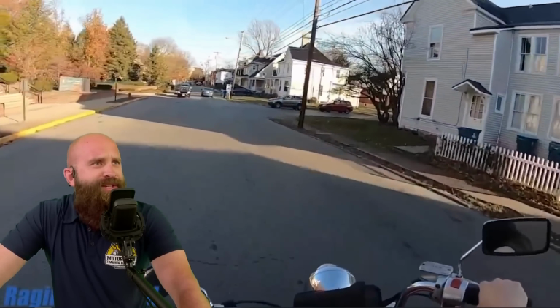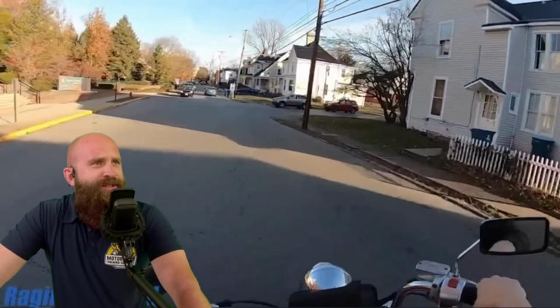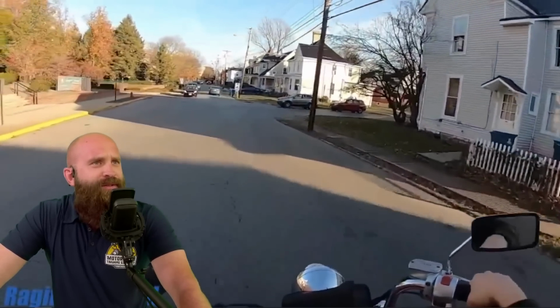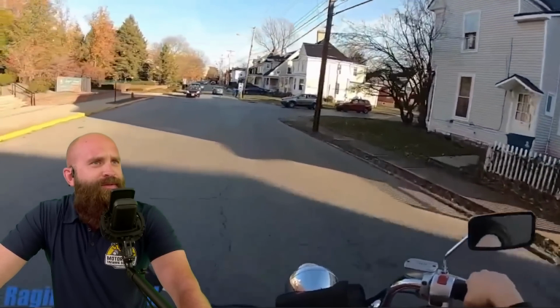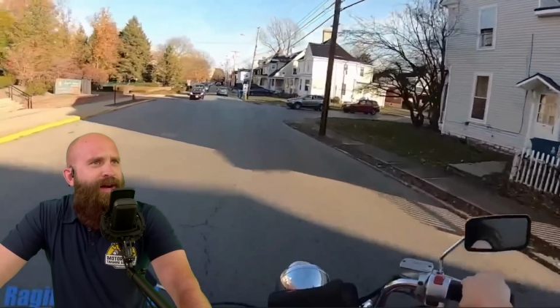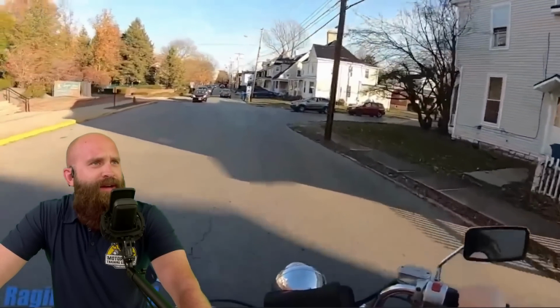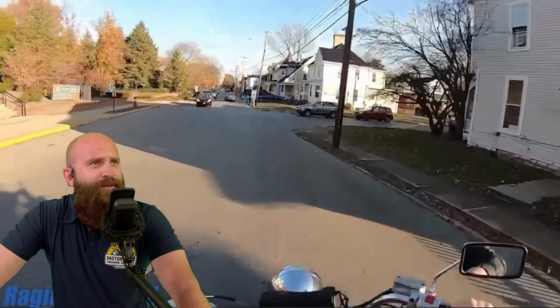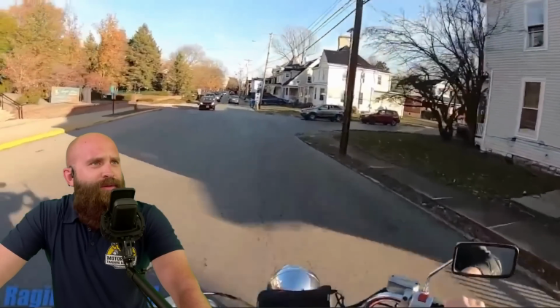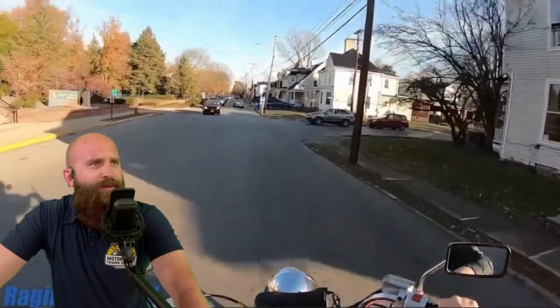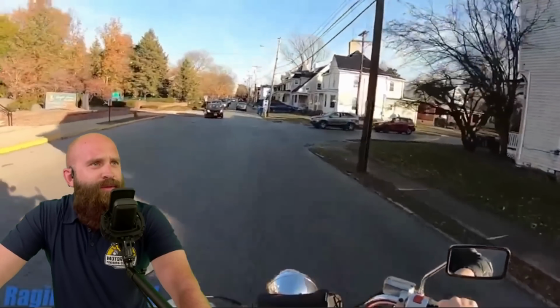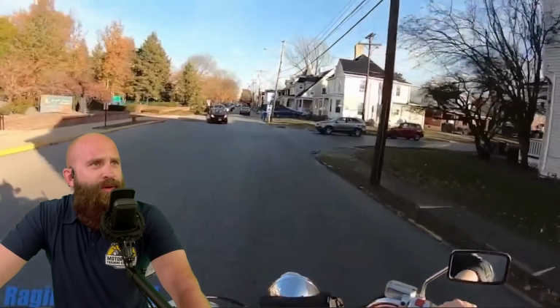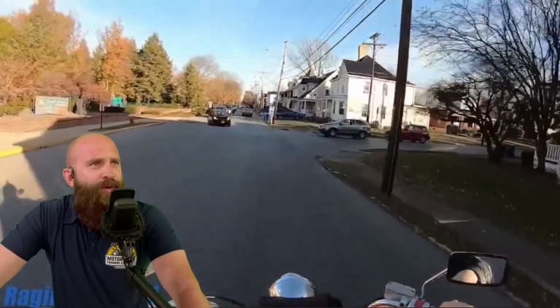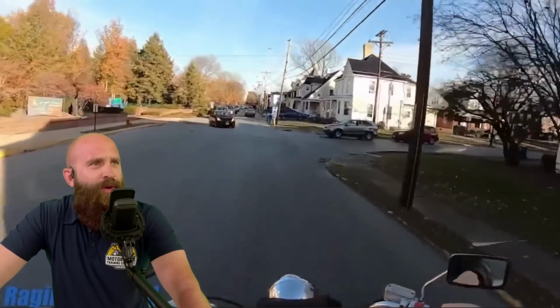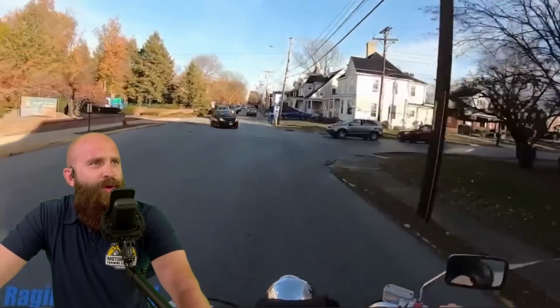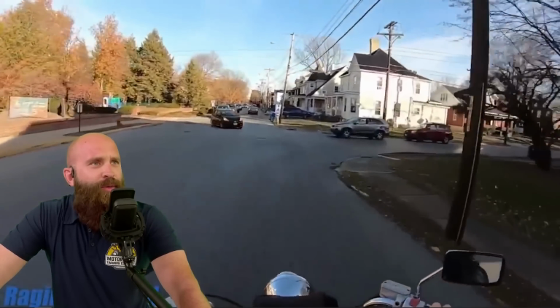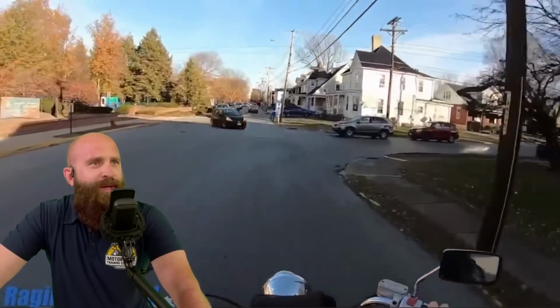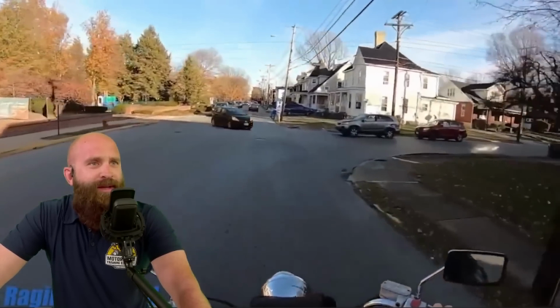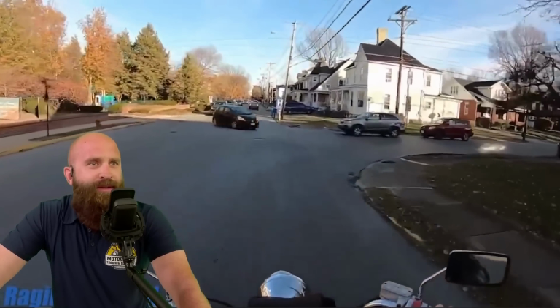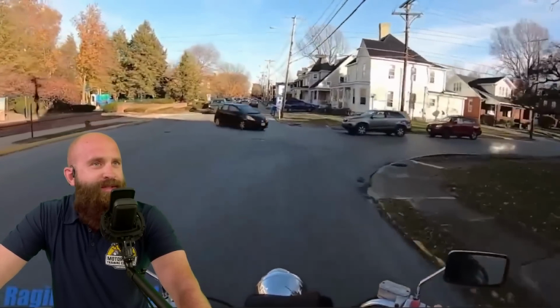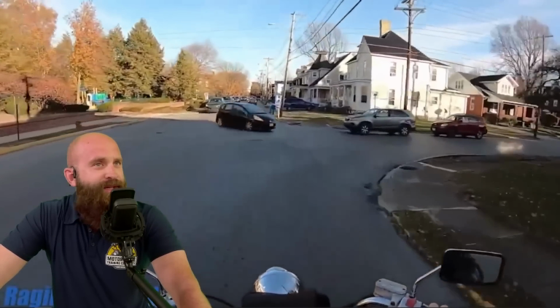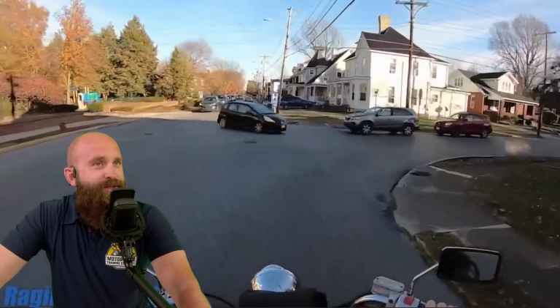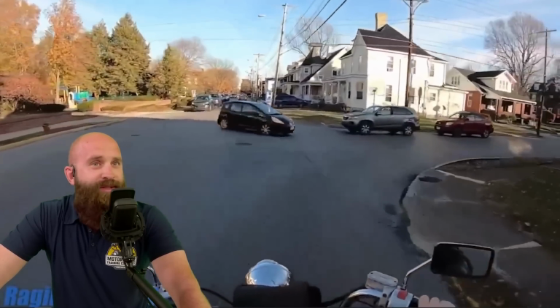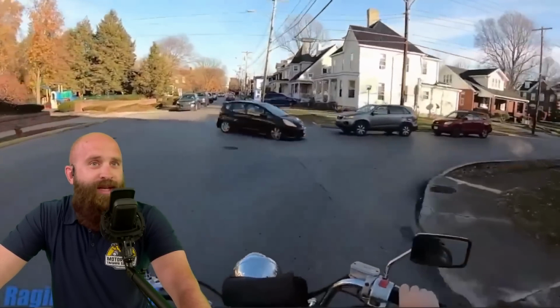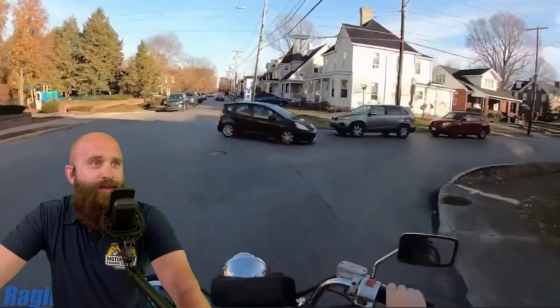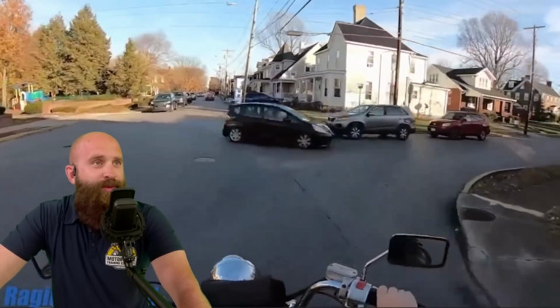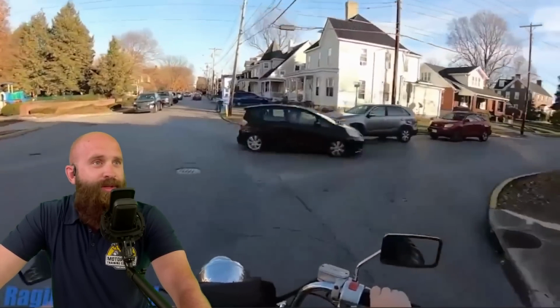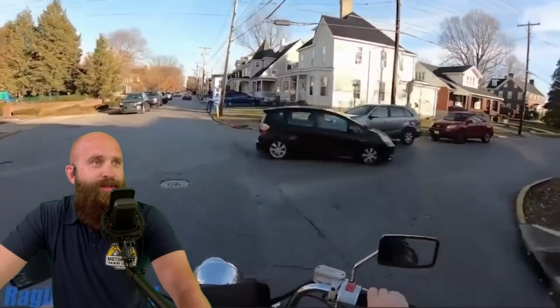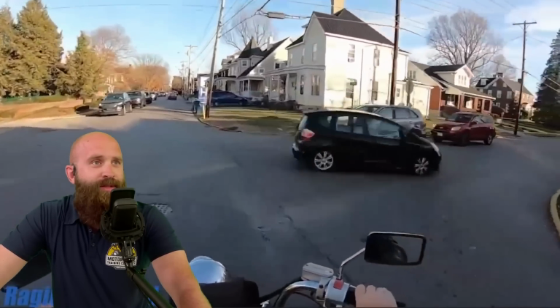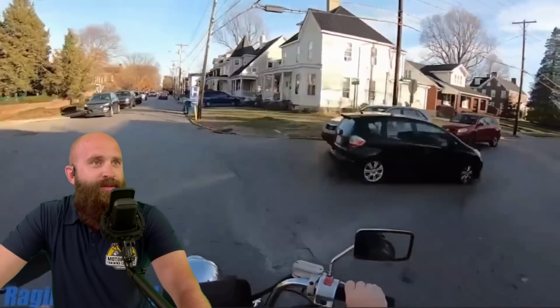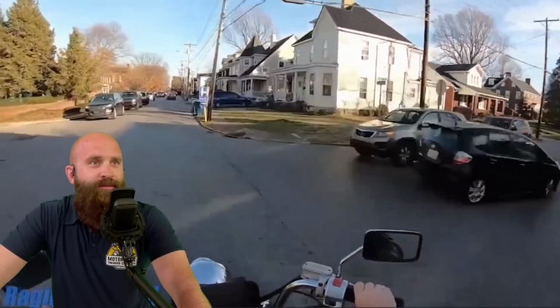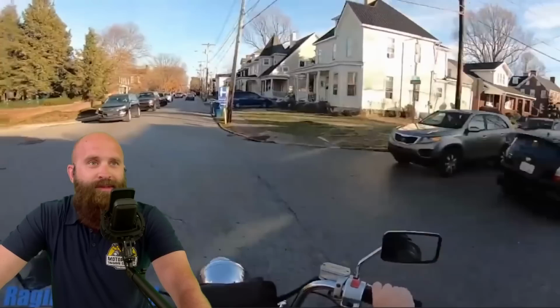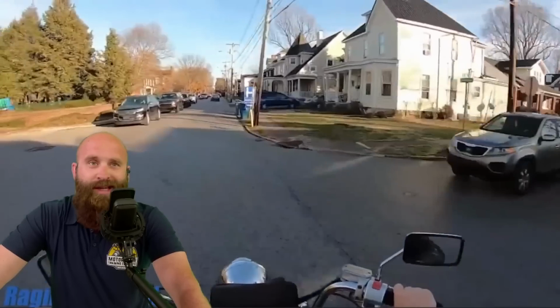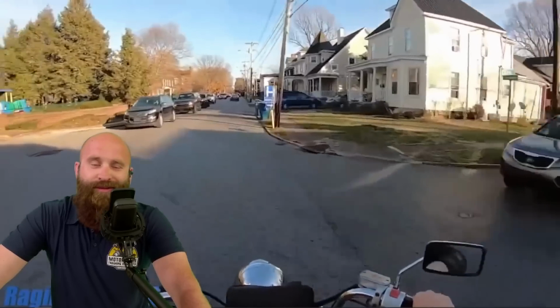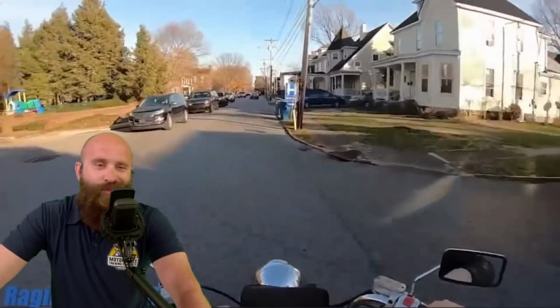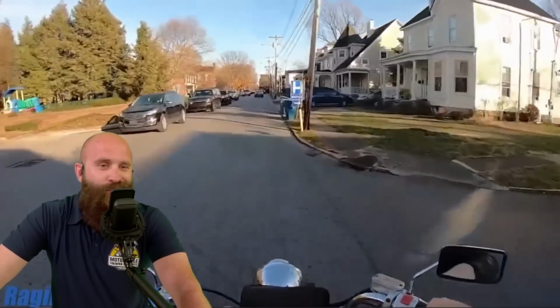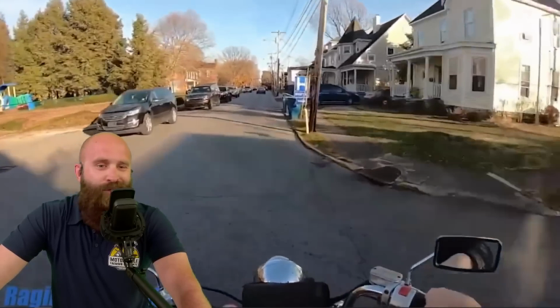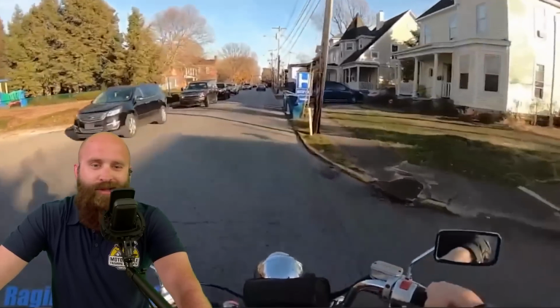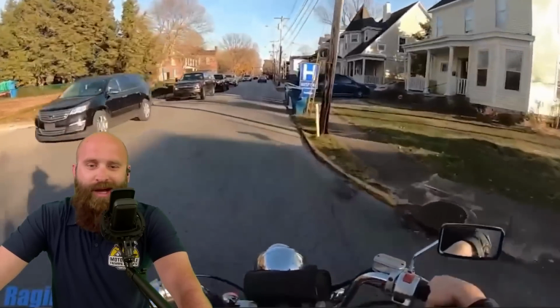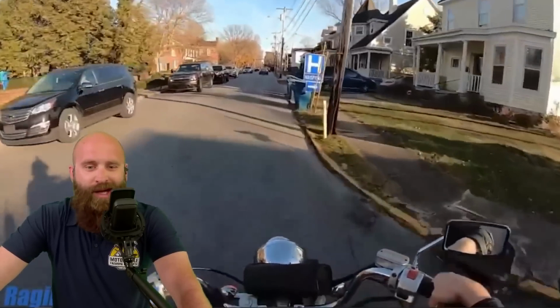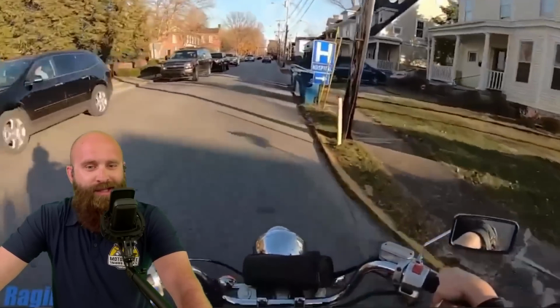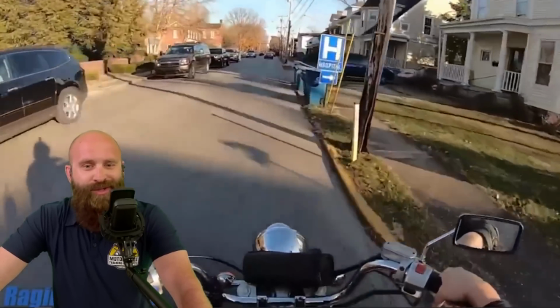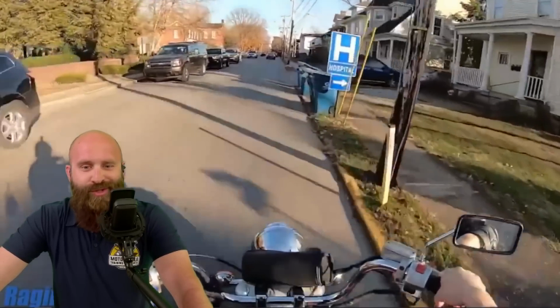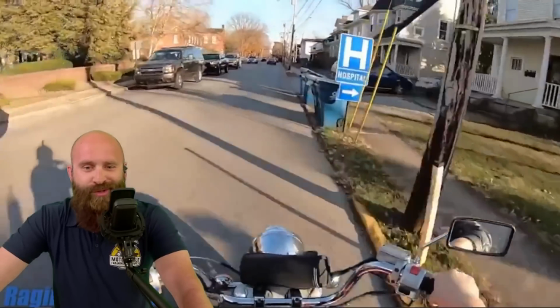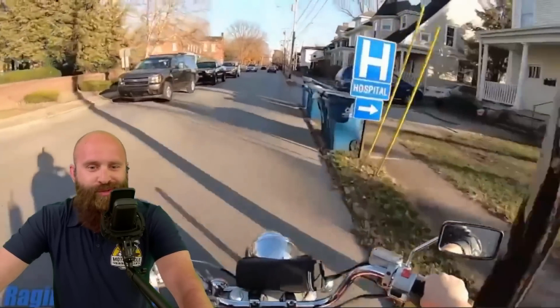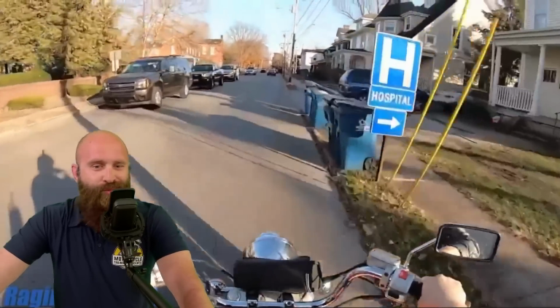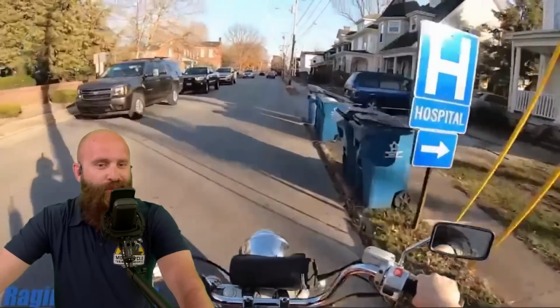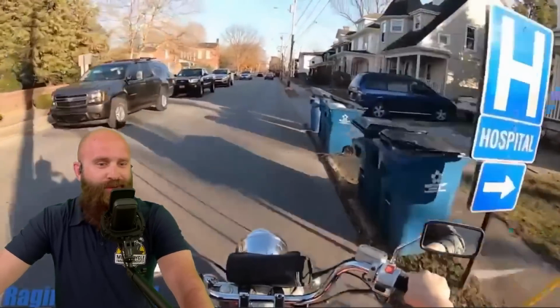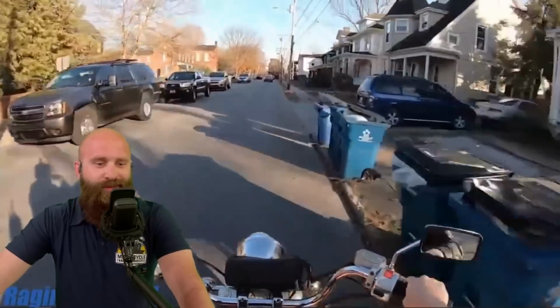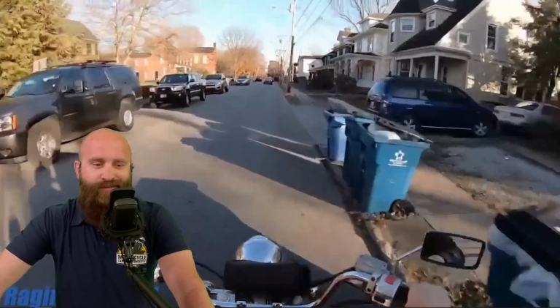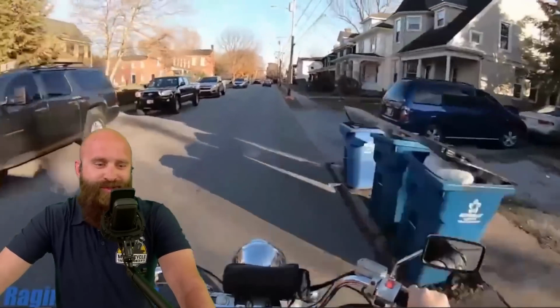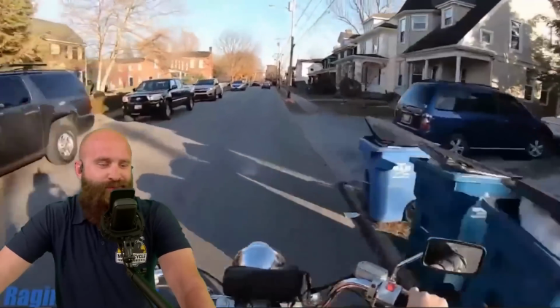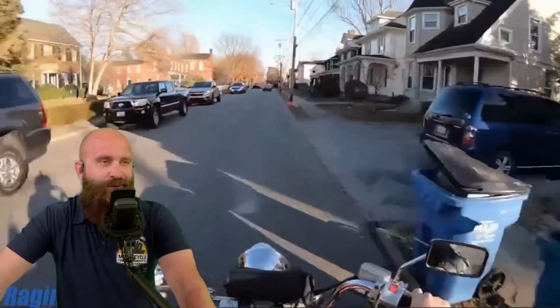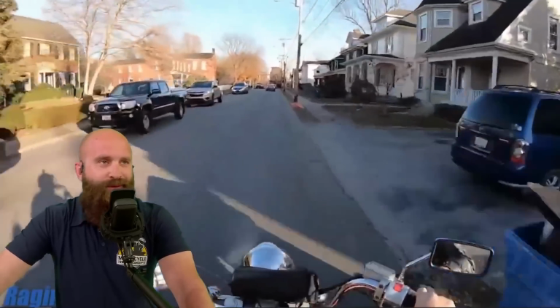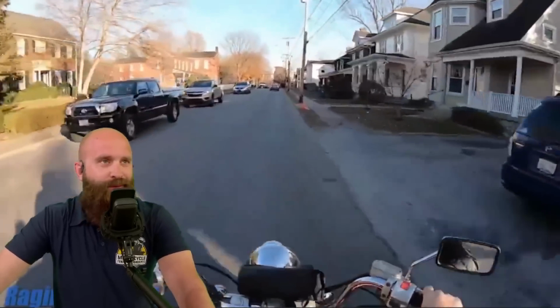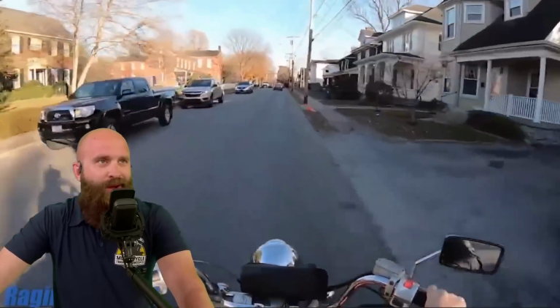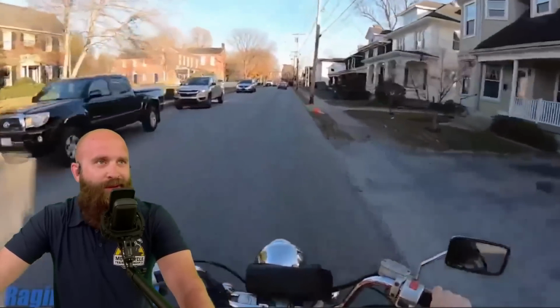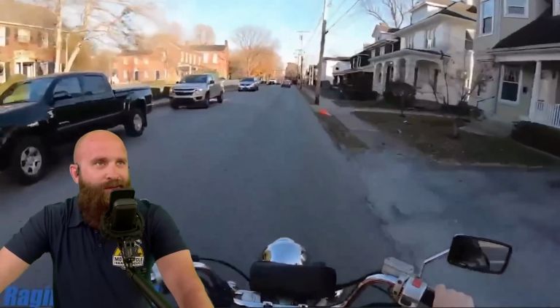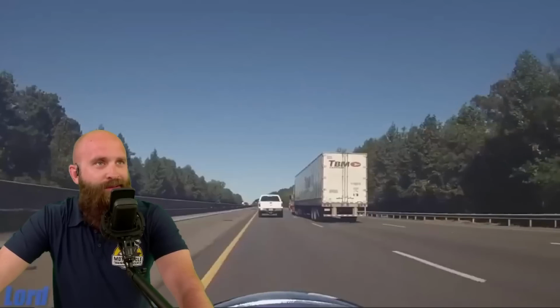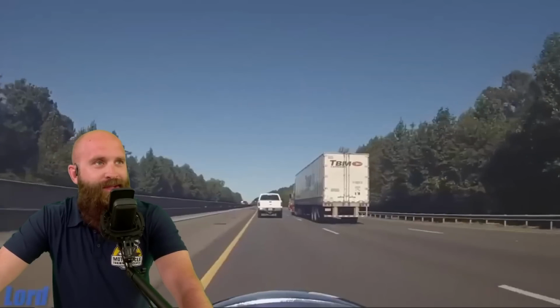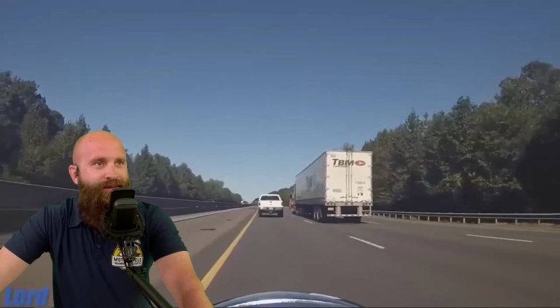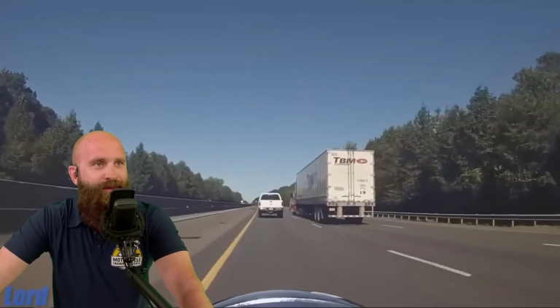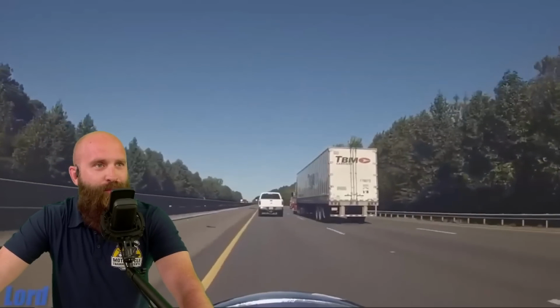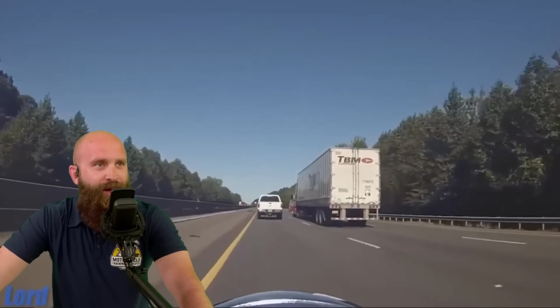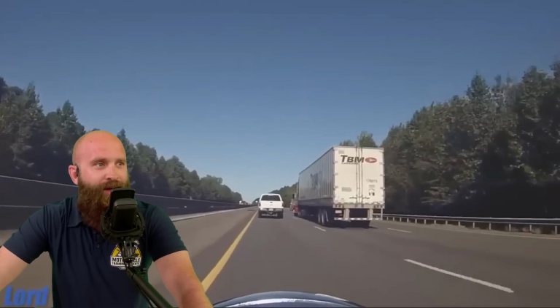Raging Survival — intersections in neighborhoods, left turner. Non-issue — just roll off the throttle. You didn't even have to brake.